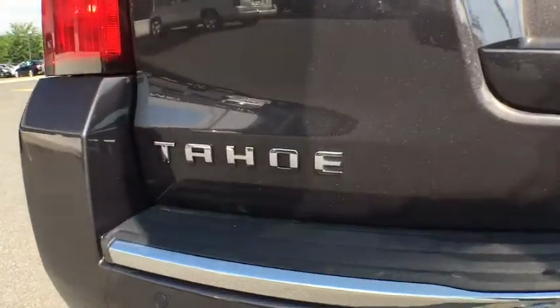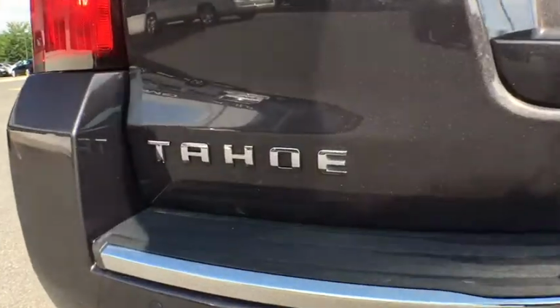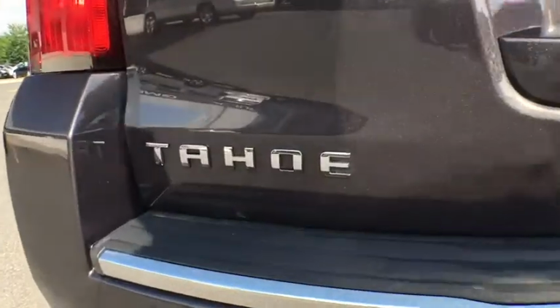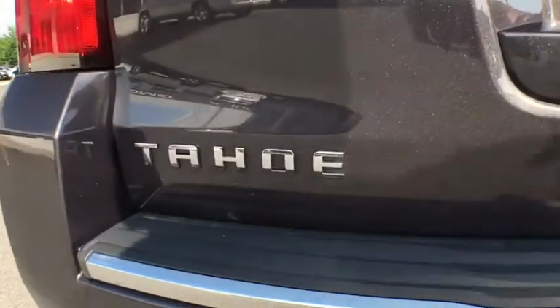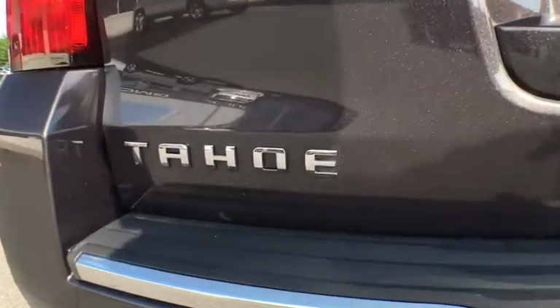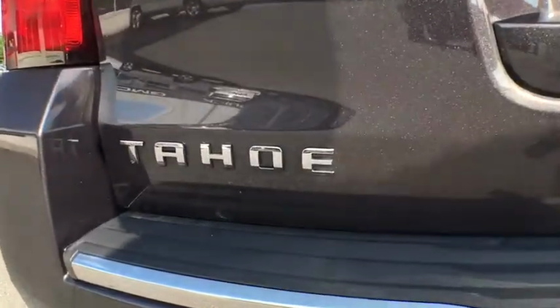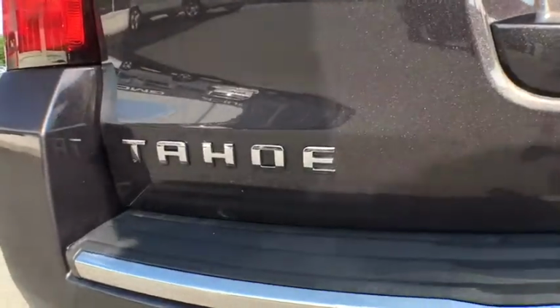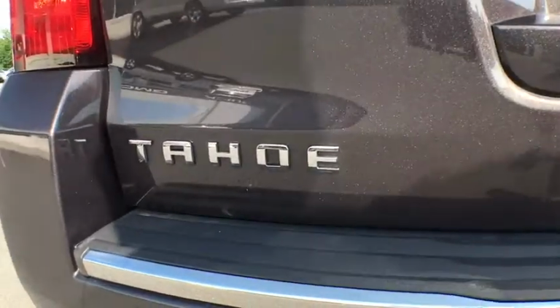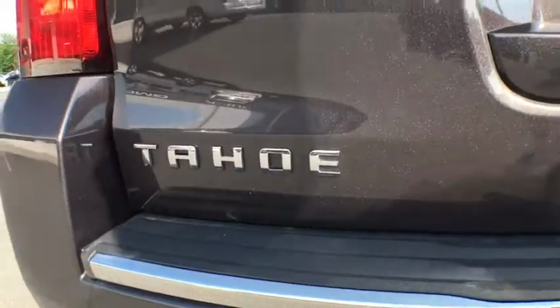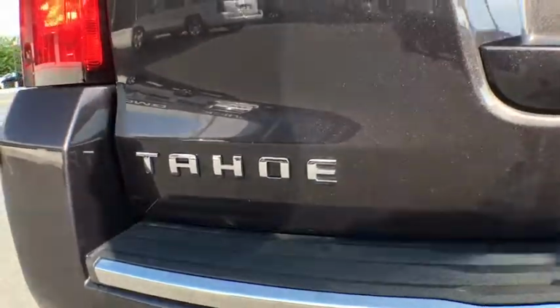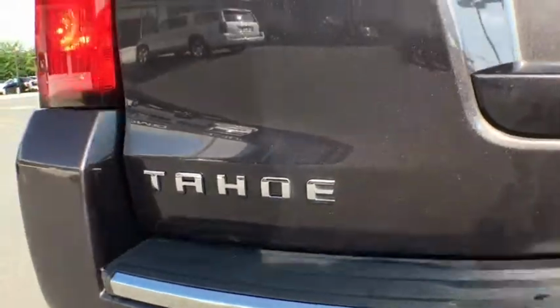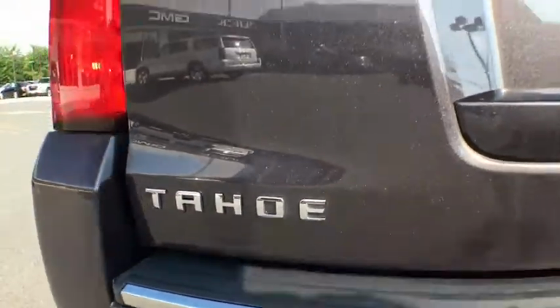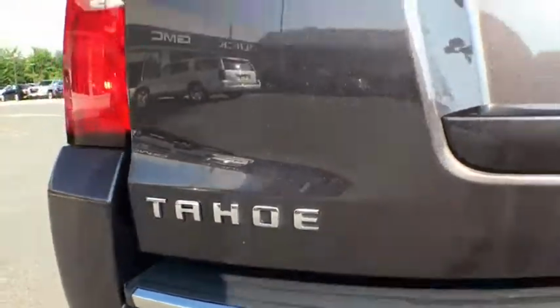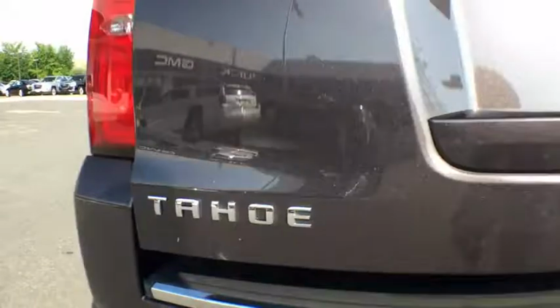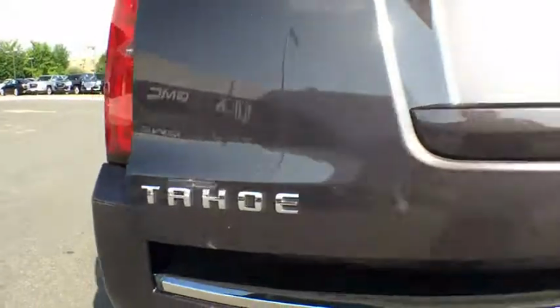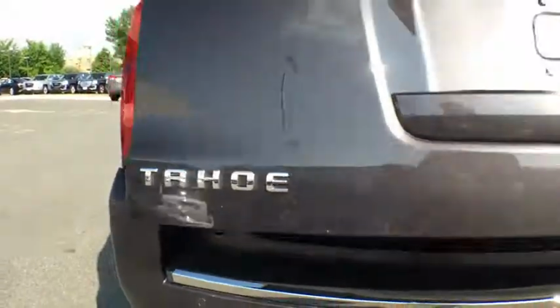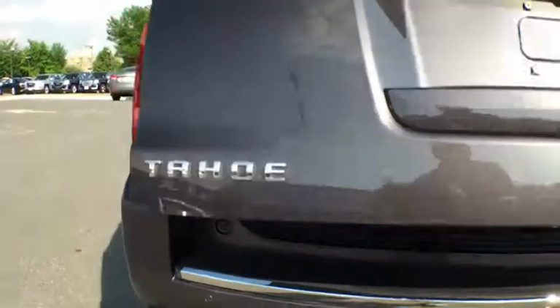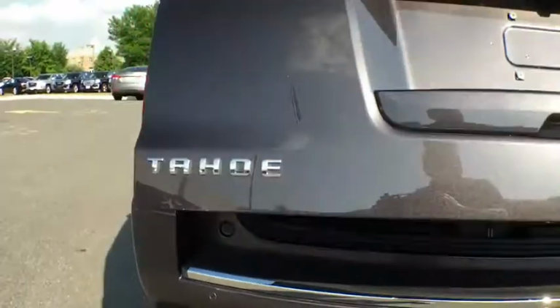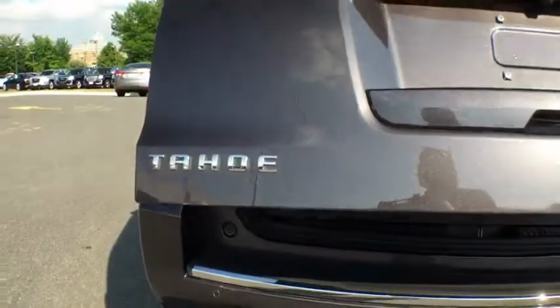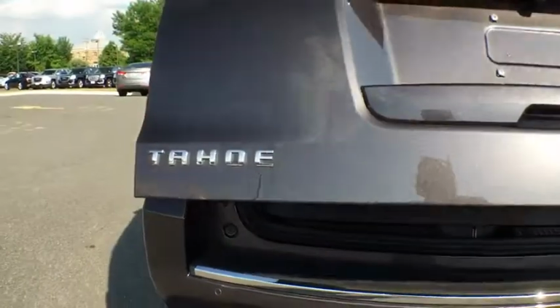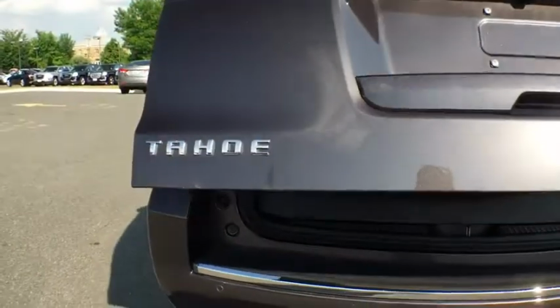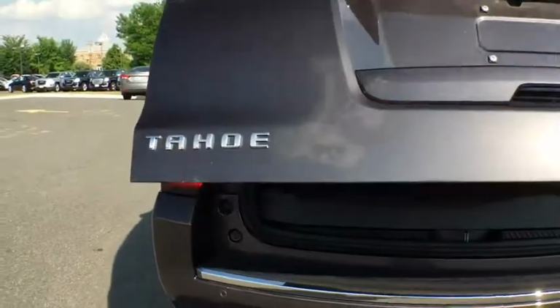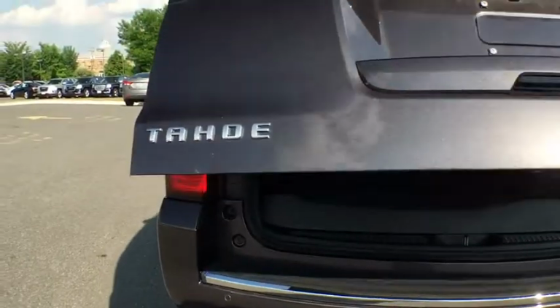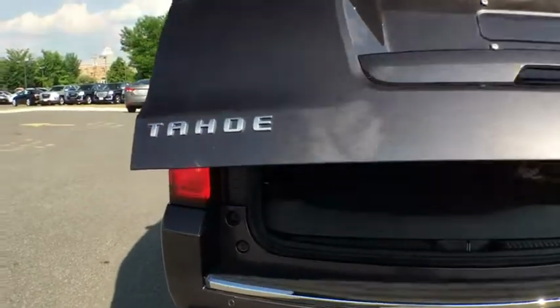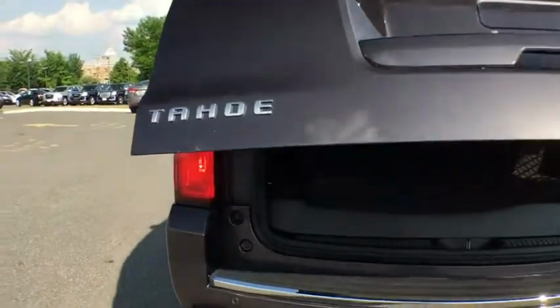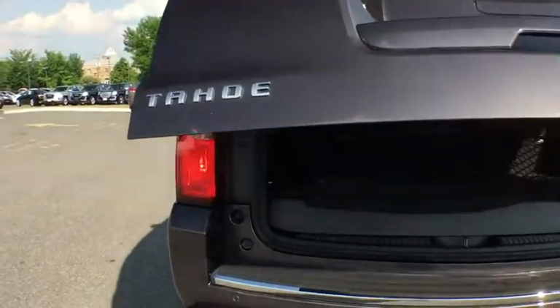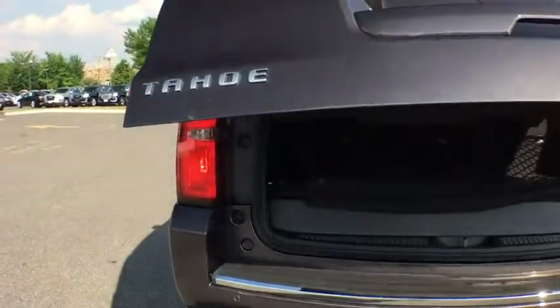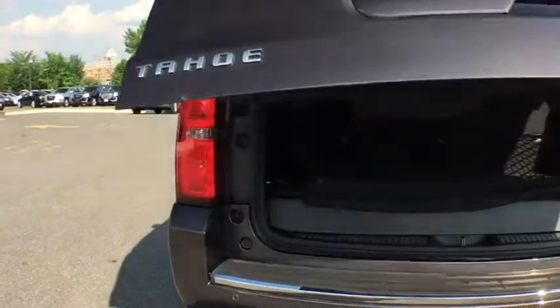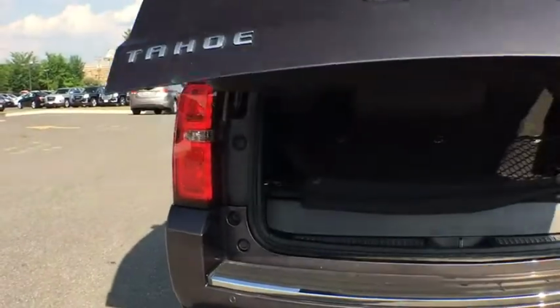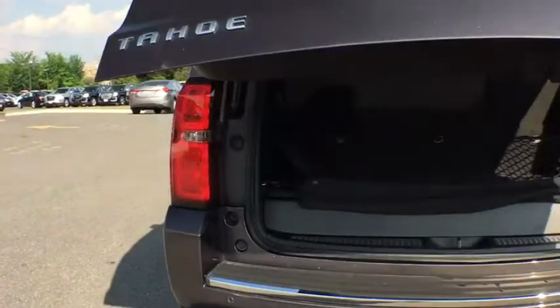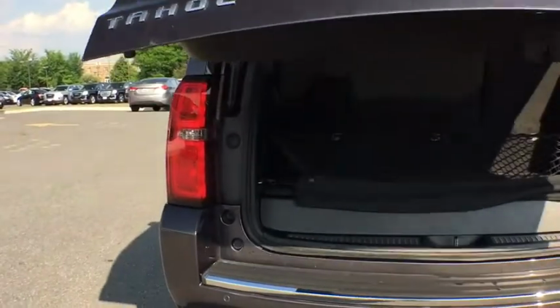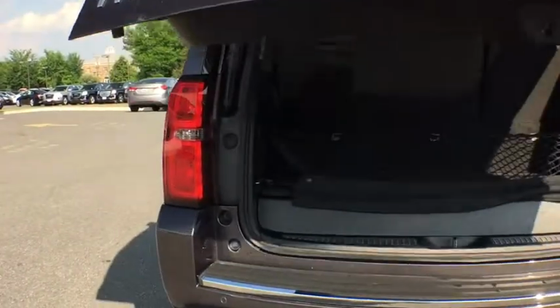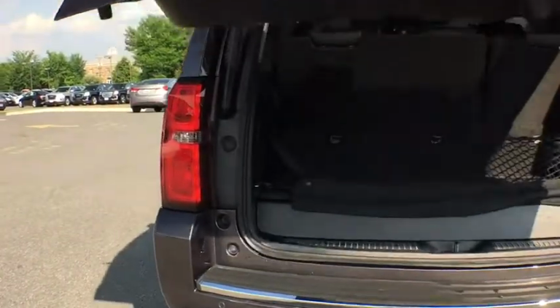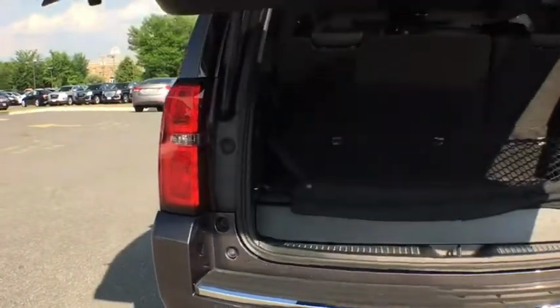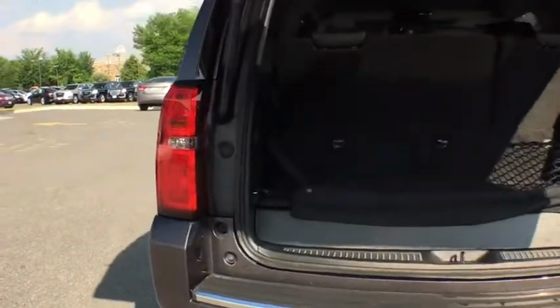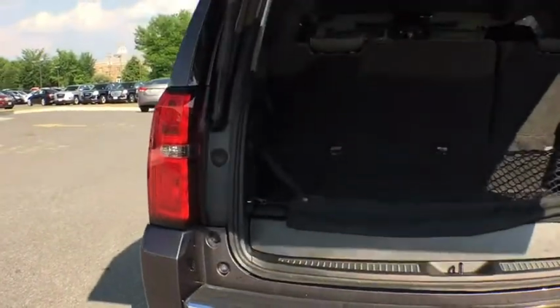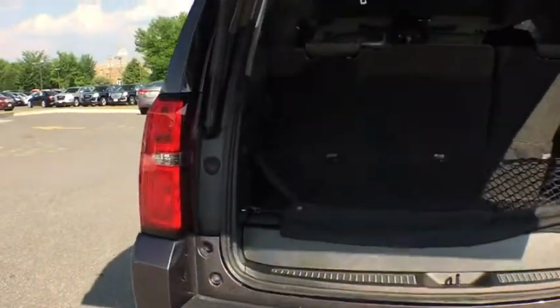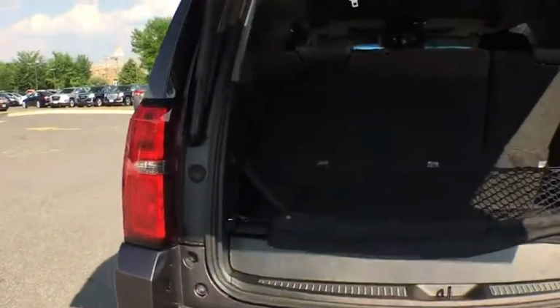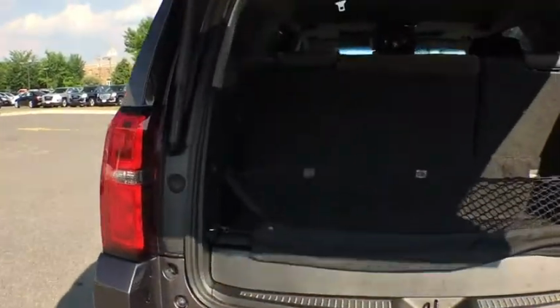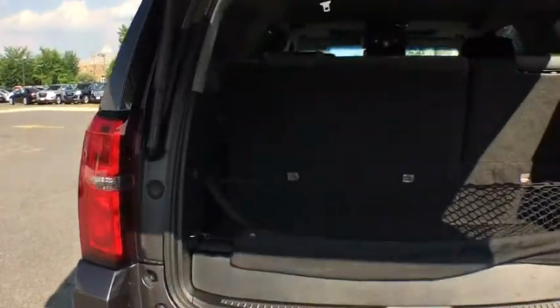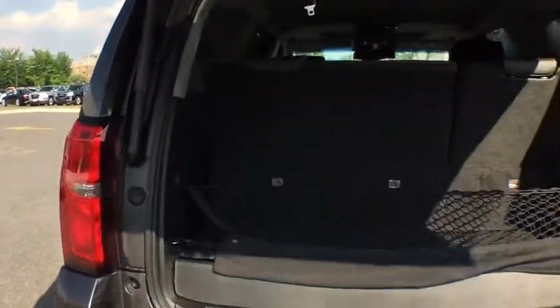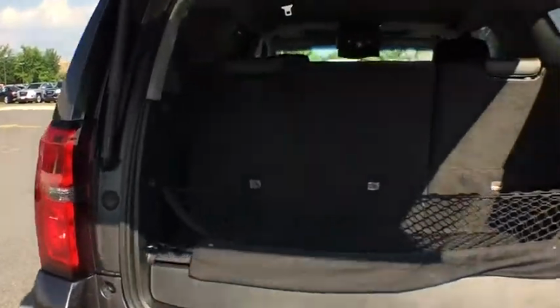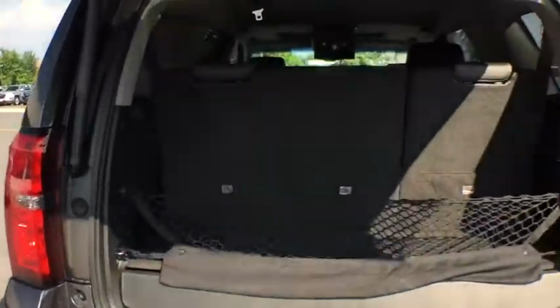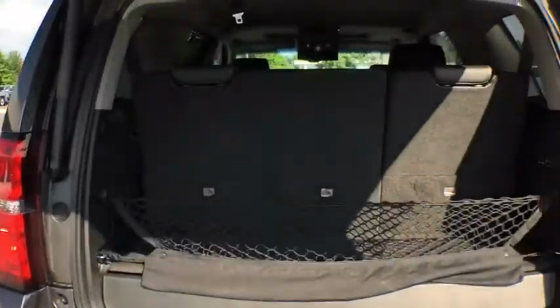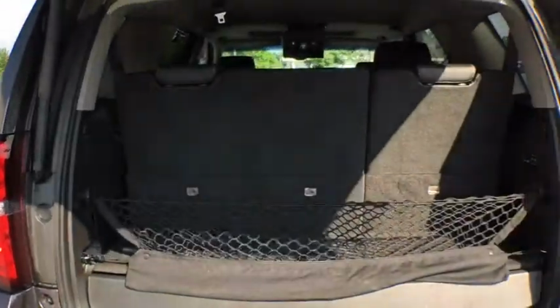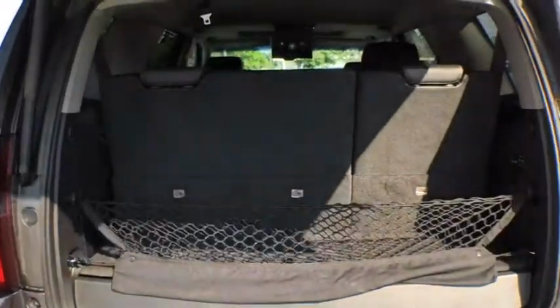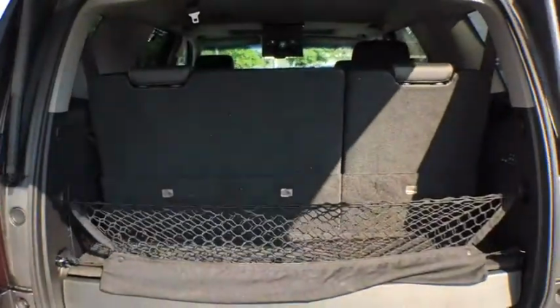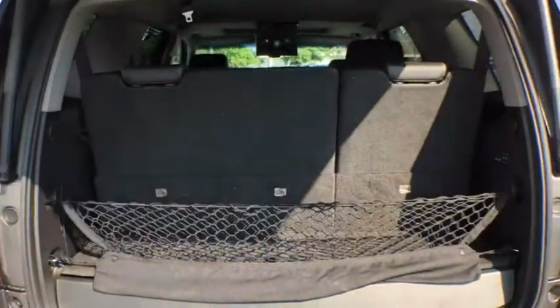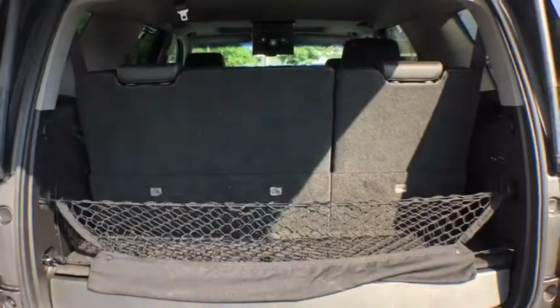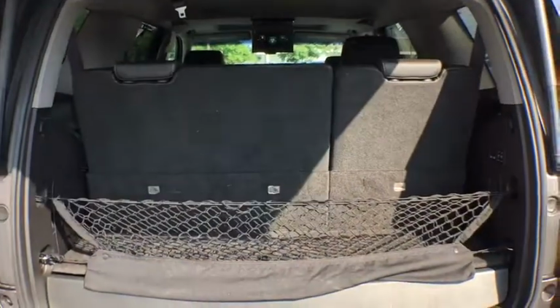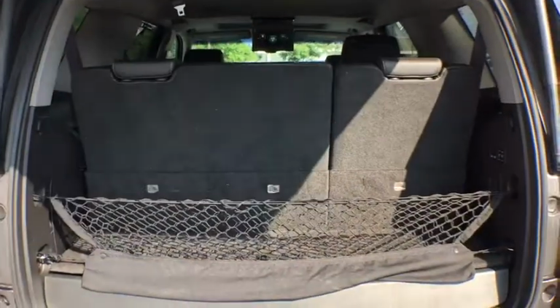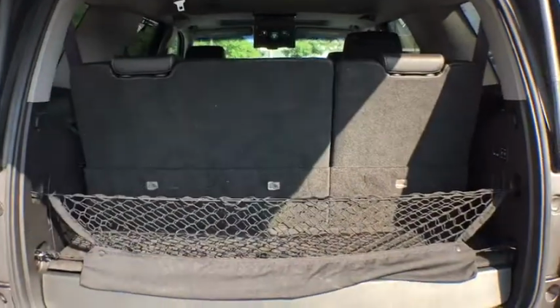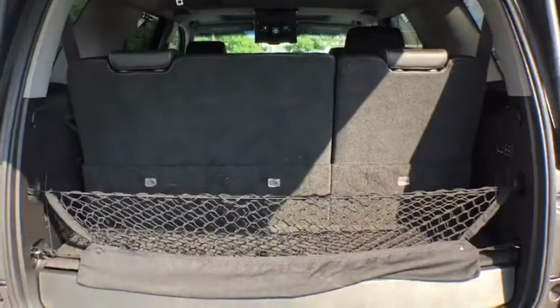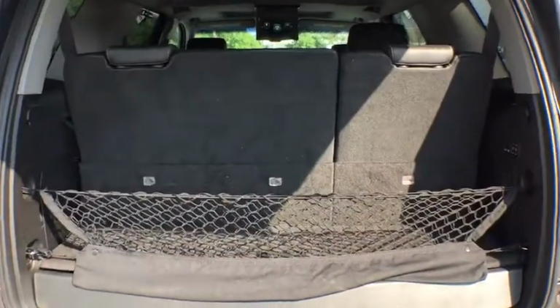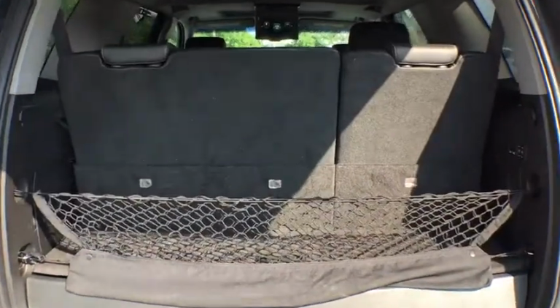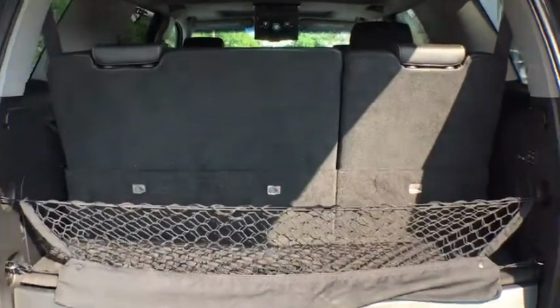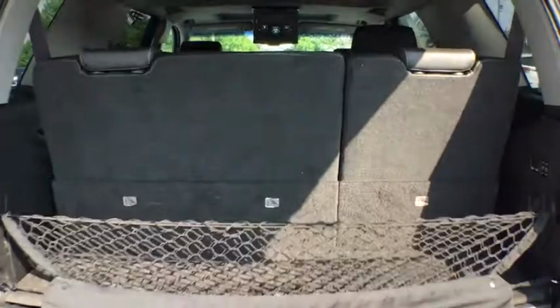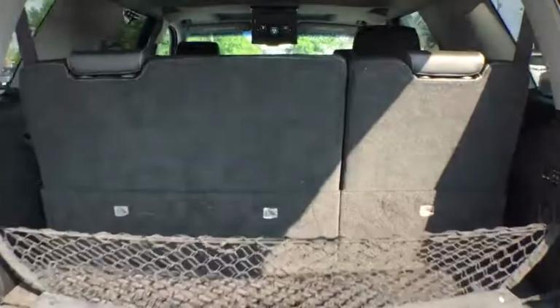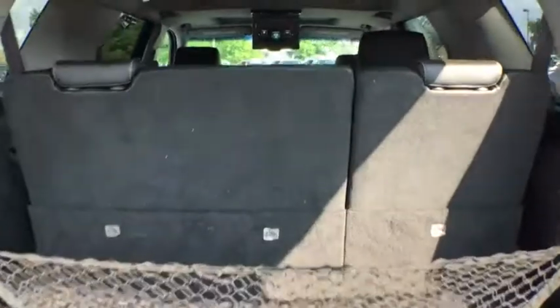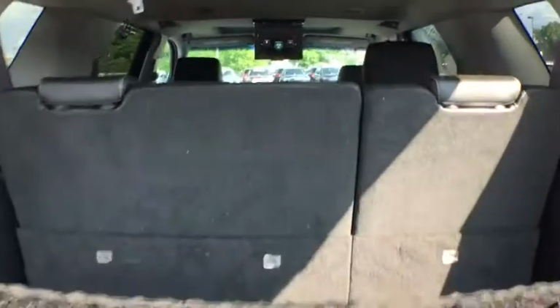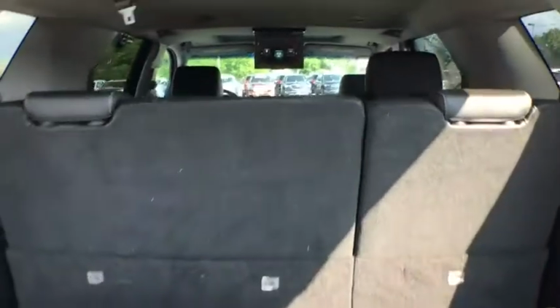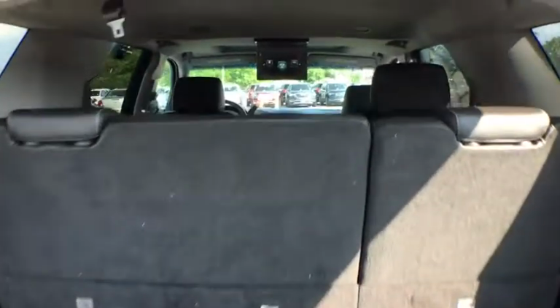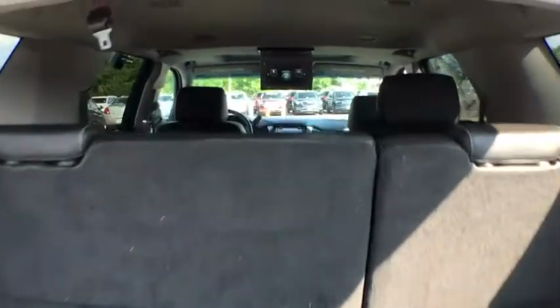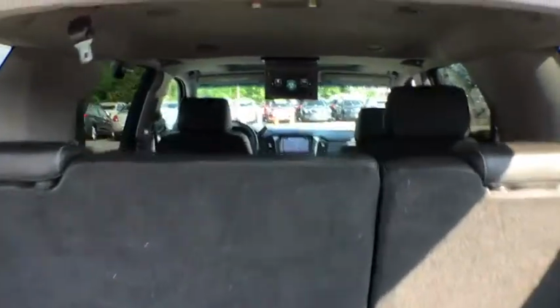Power steering, four-wheel disc brakes, floor mats, cruise control, universal garage door opener, fog lamps.